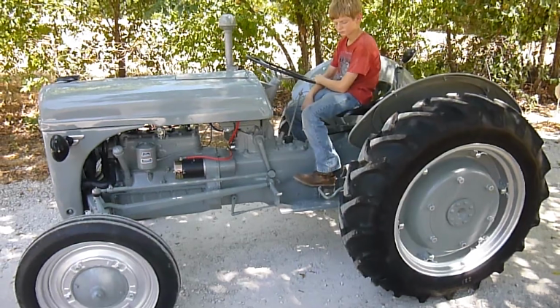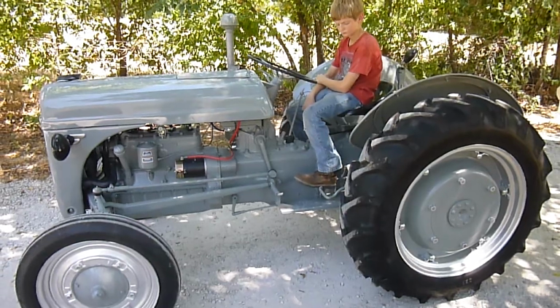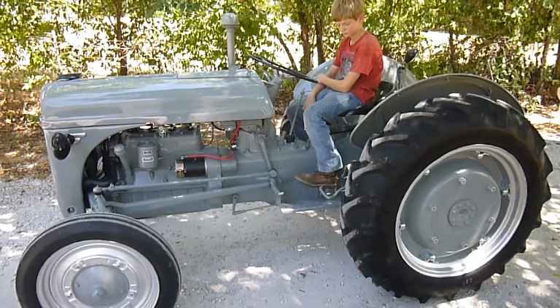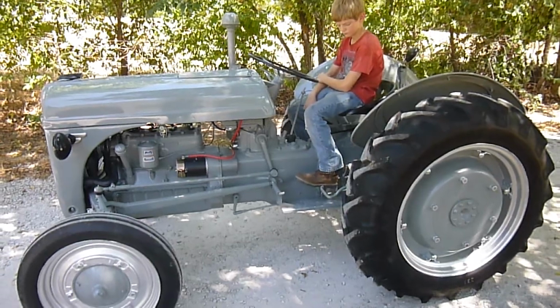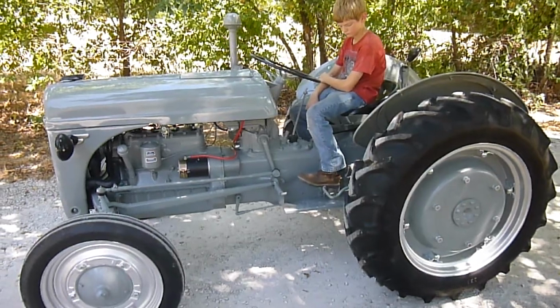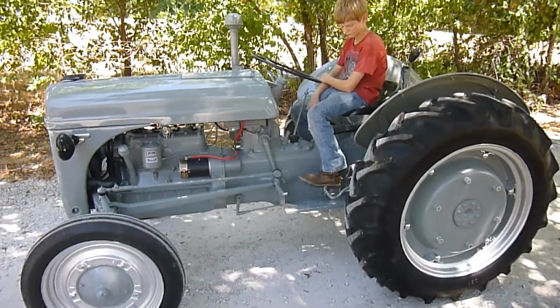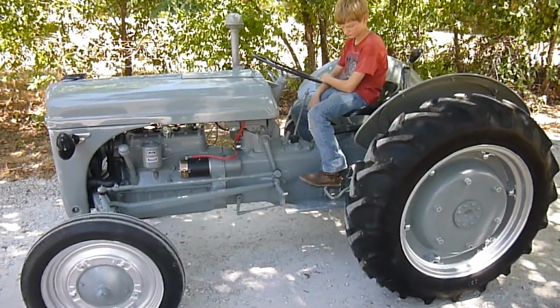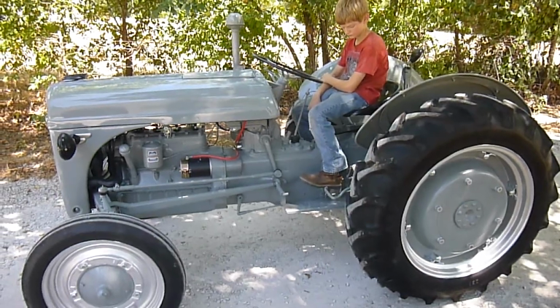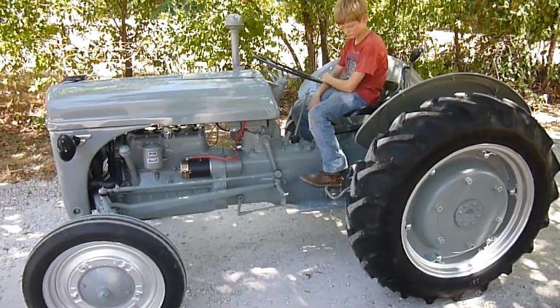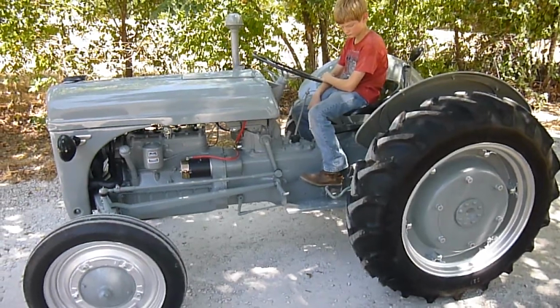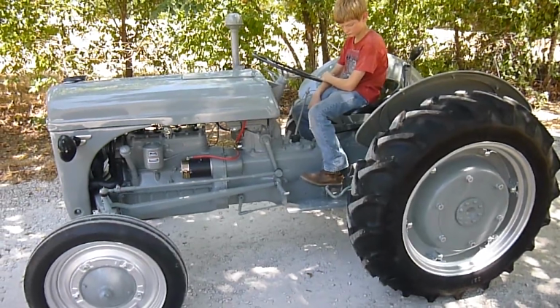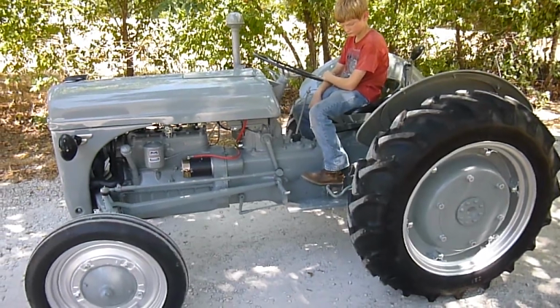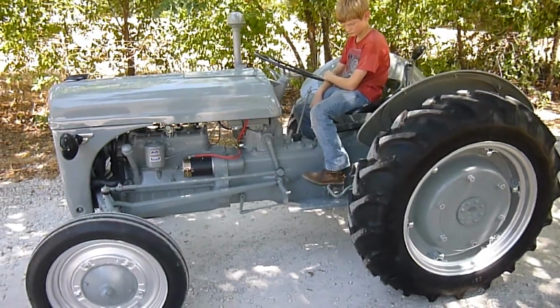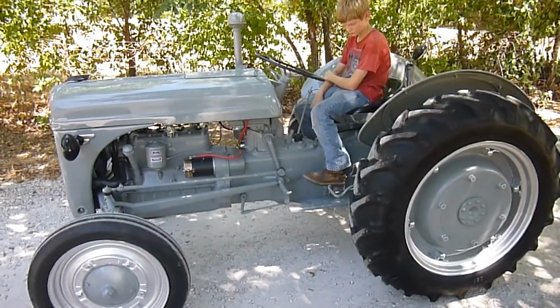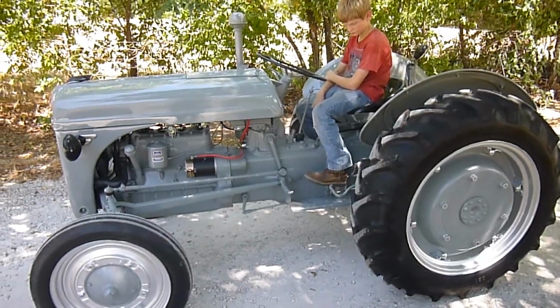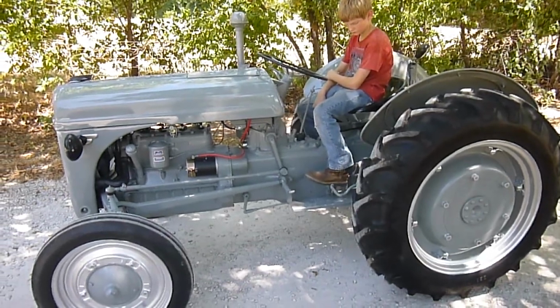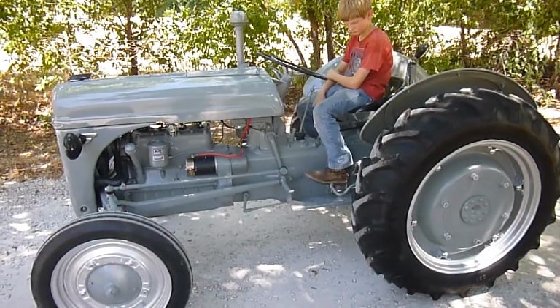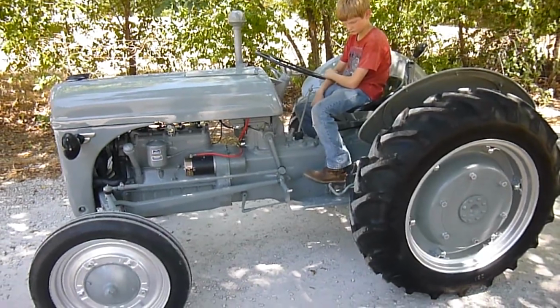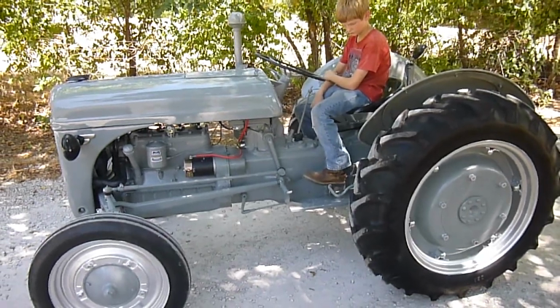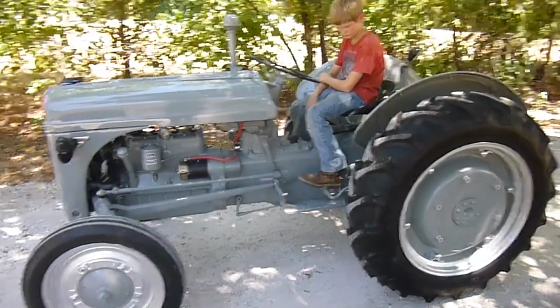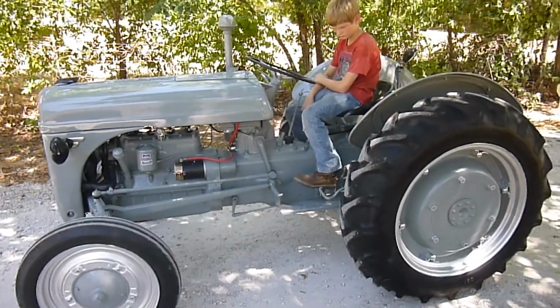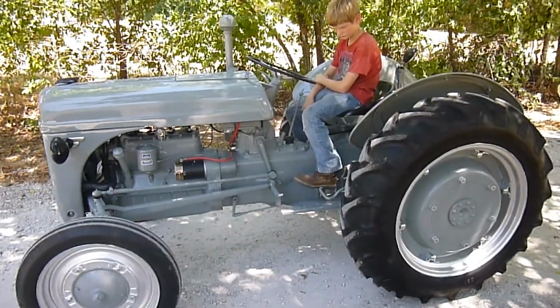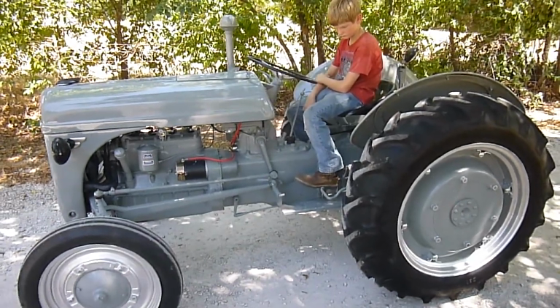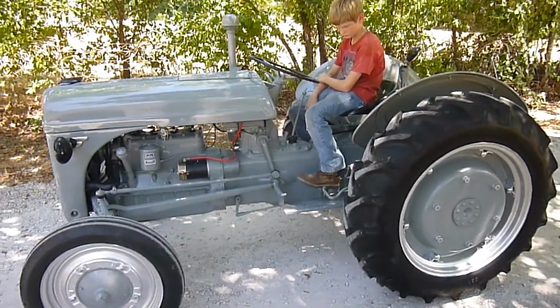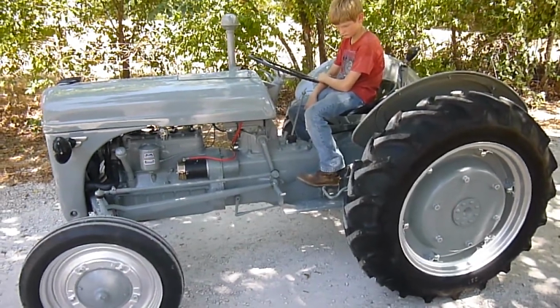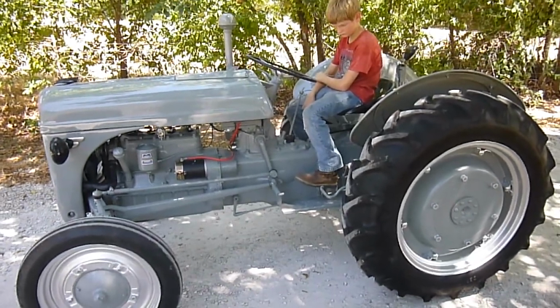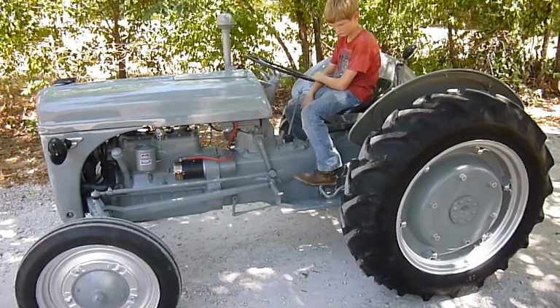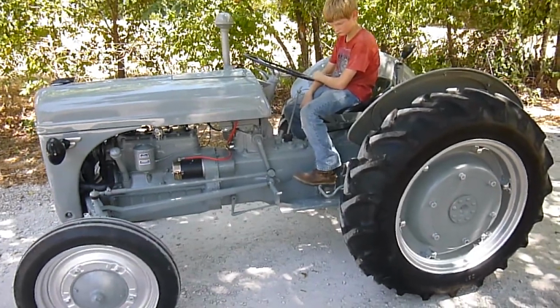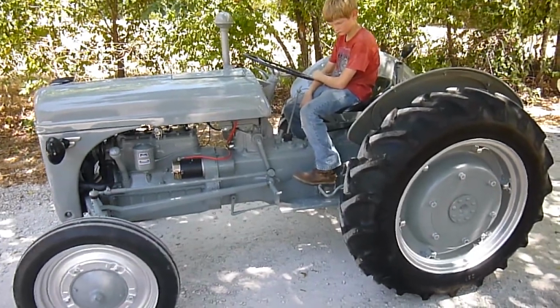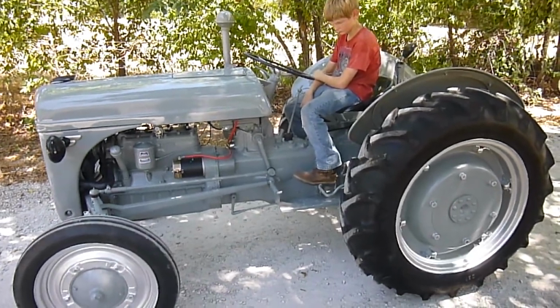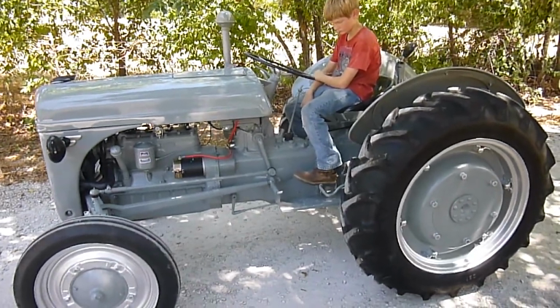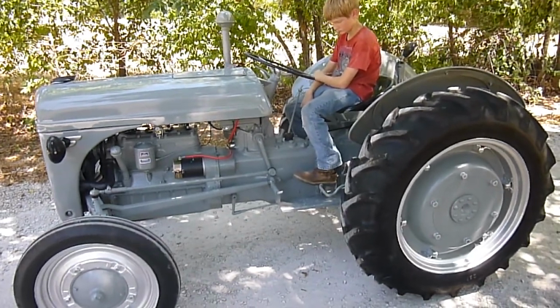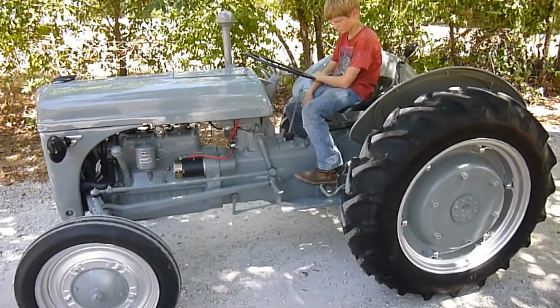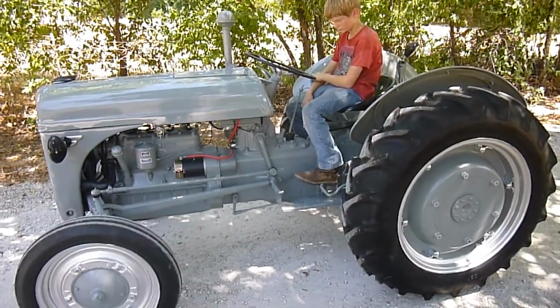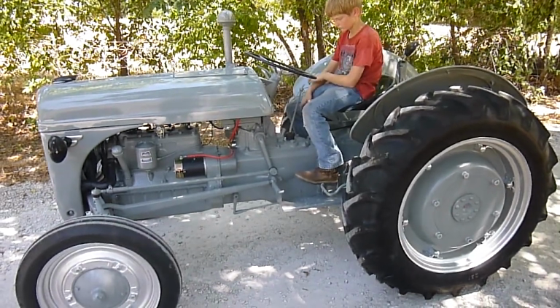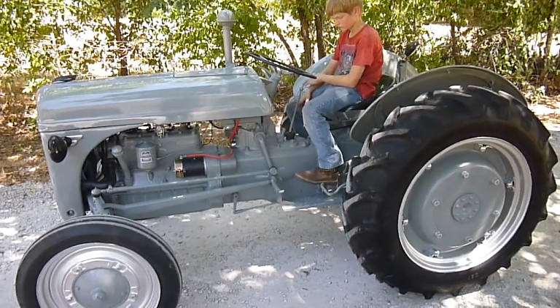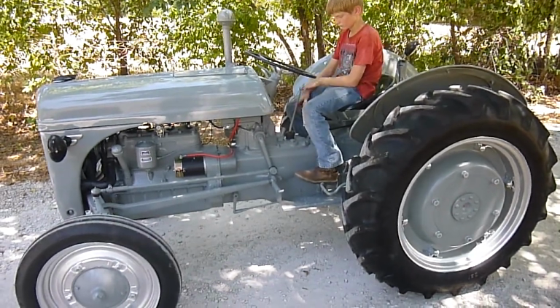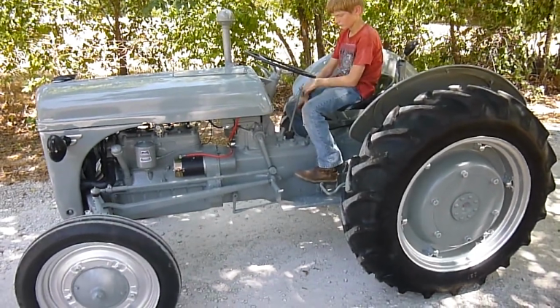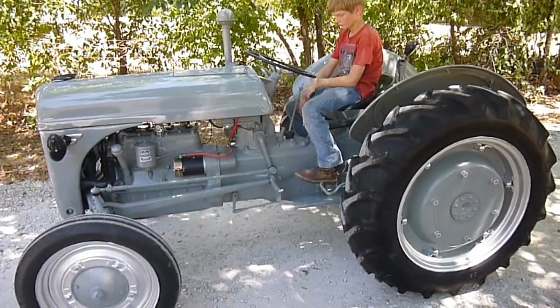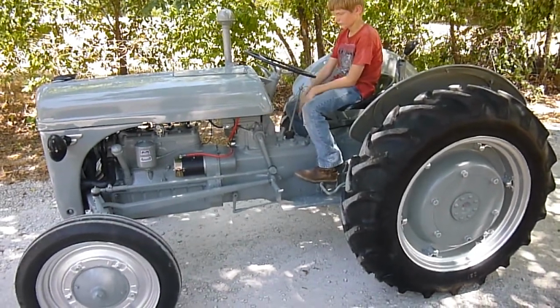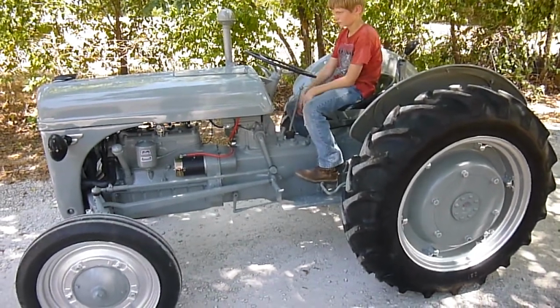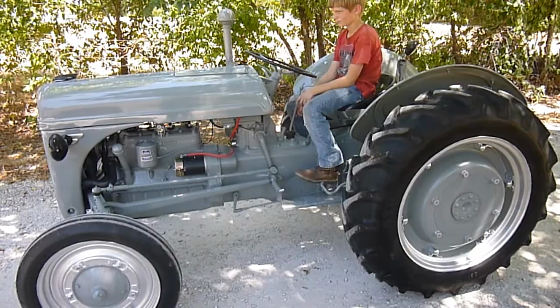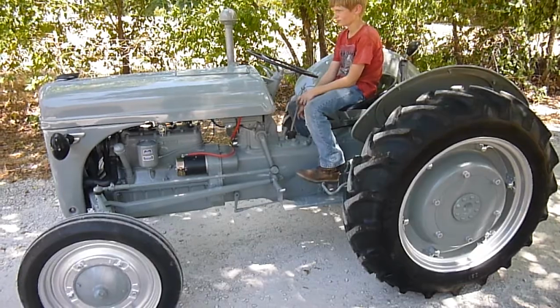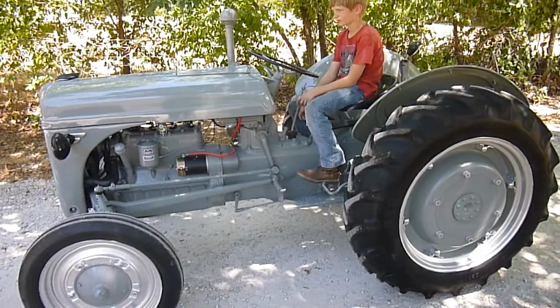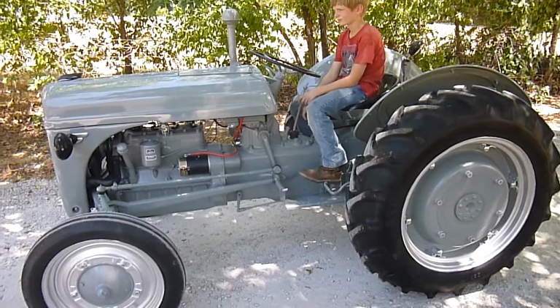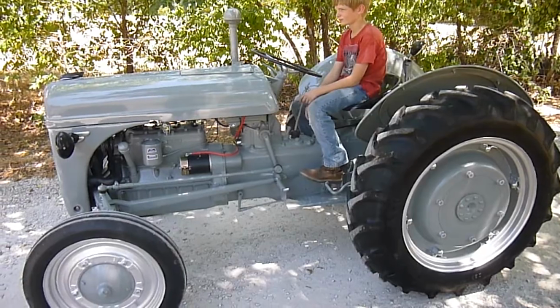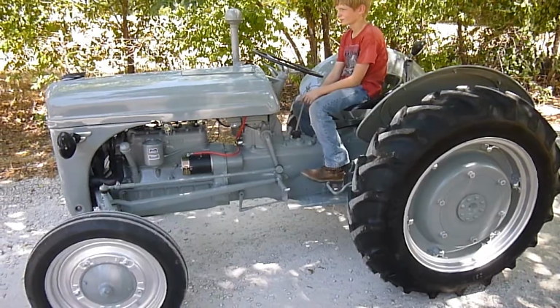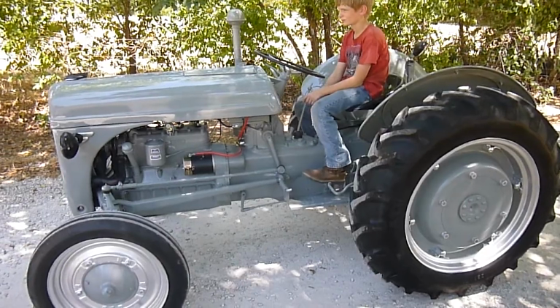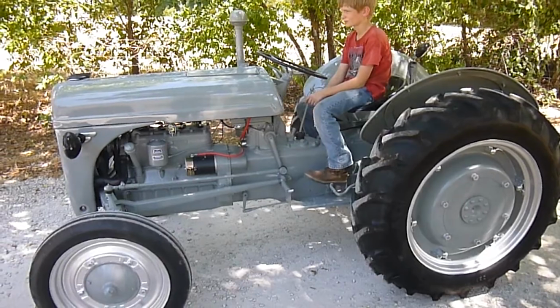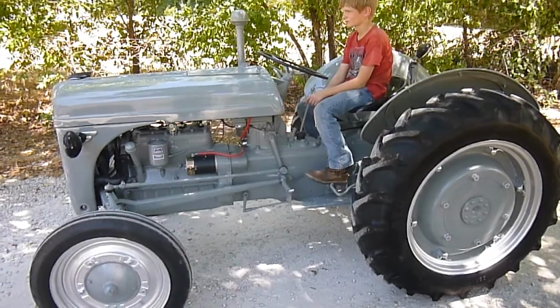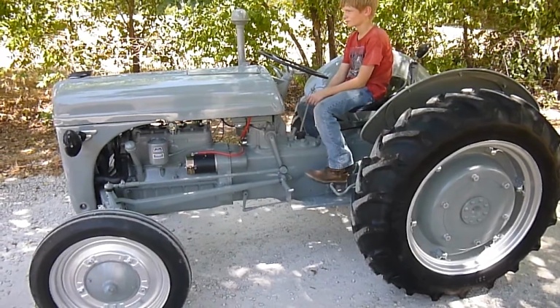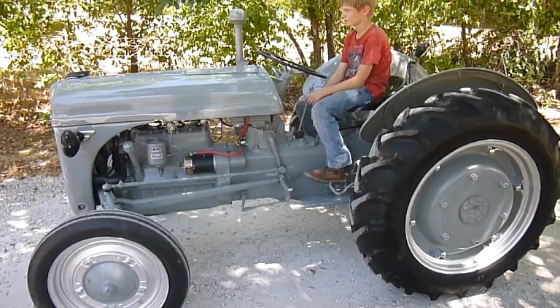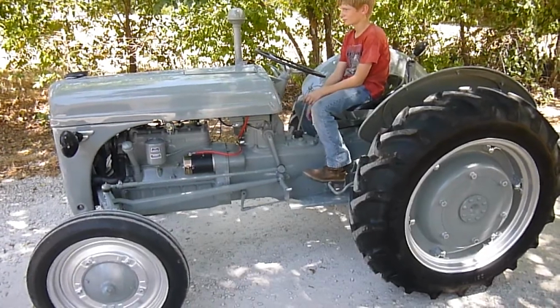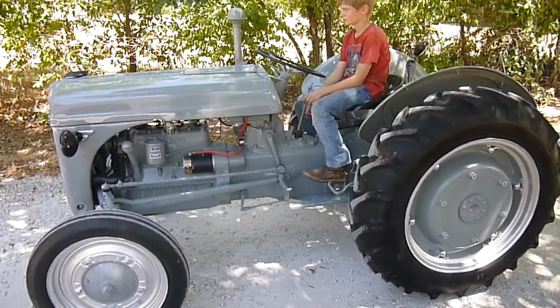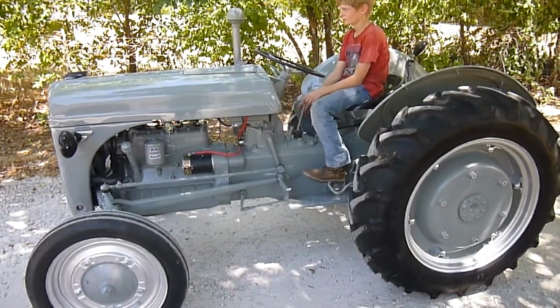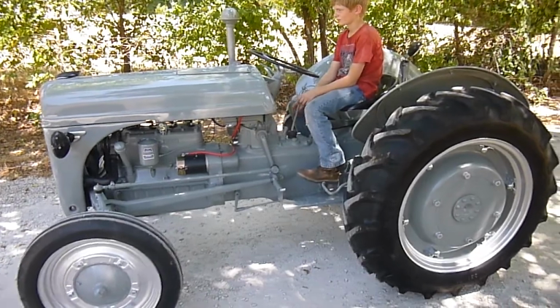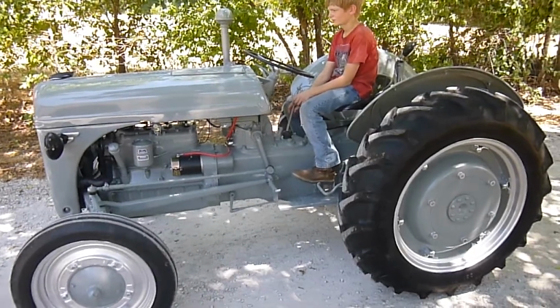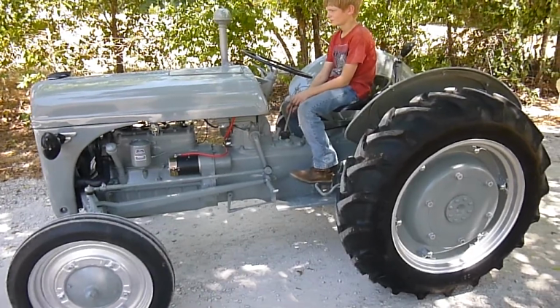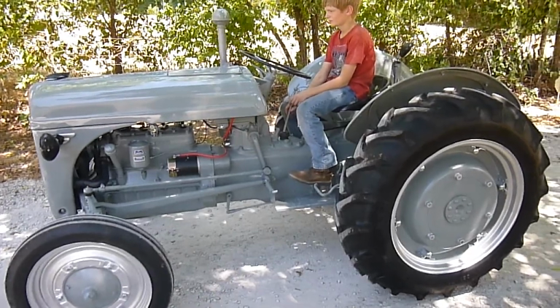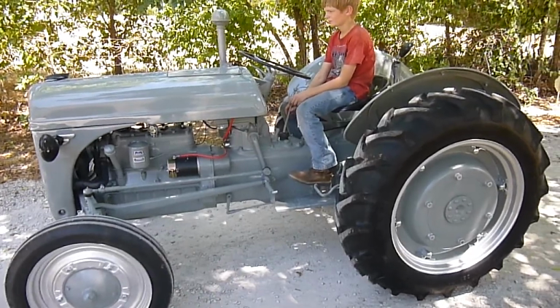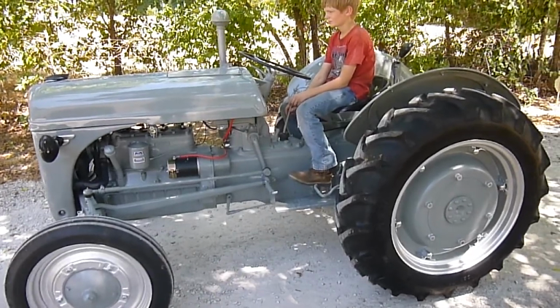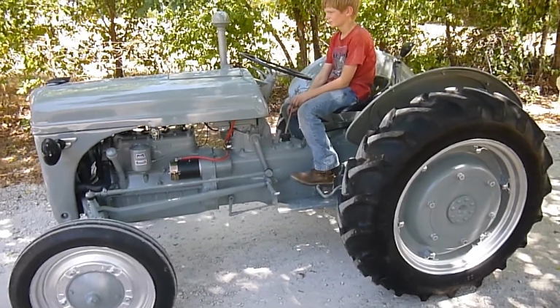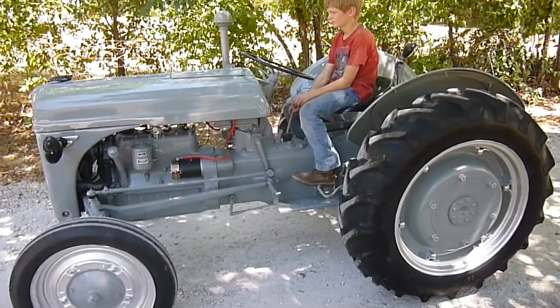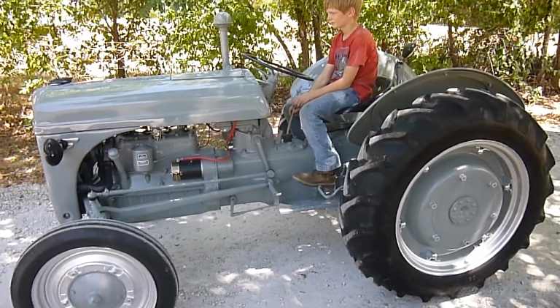This is a Ford 2N tractor that we restored for the nations. This tractor's going to Africa.